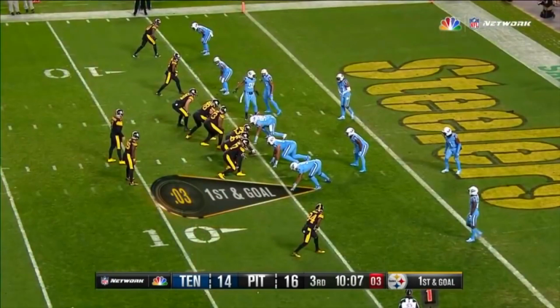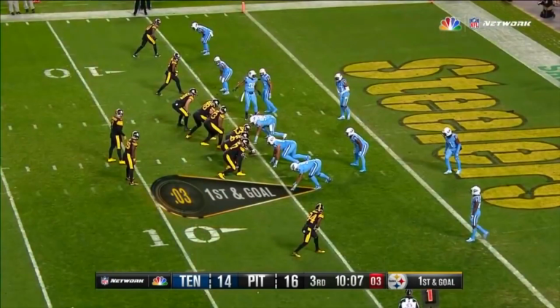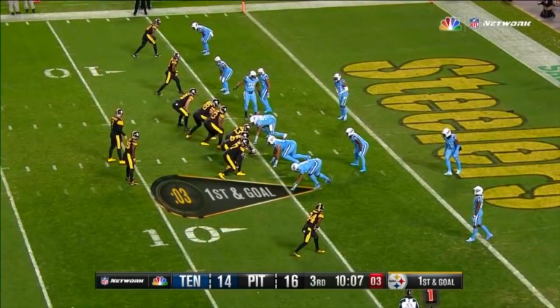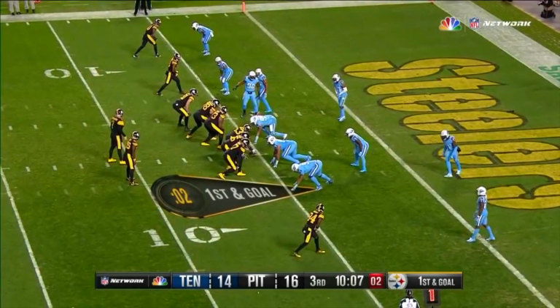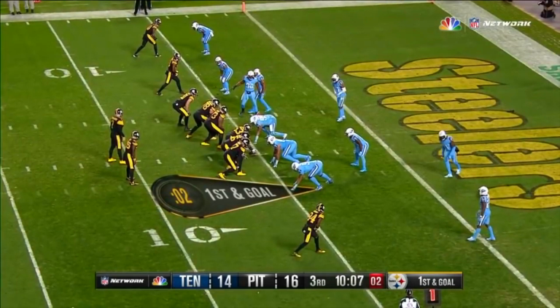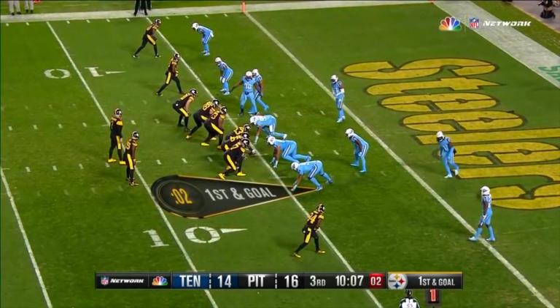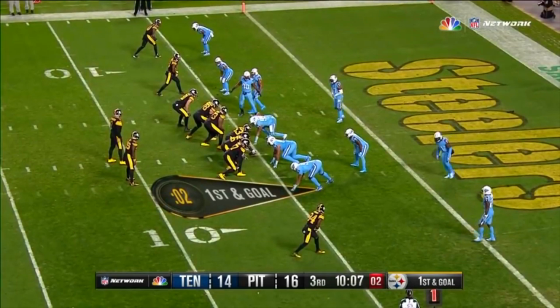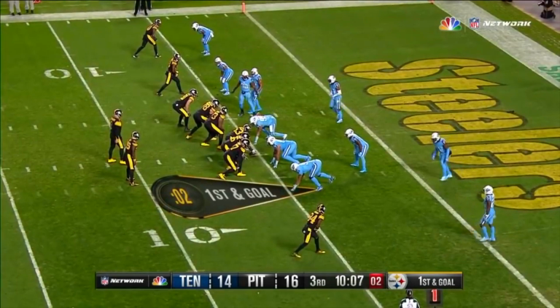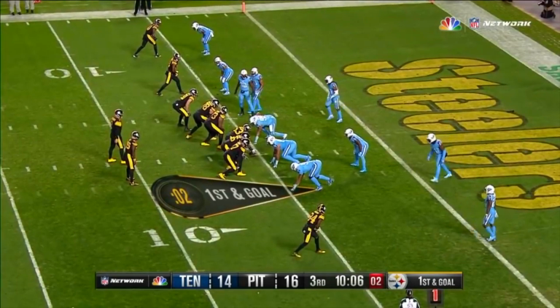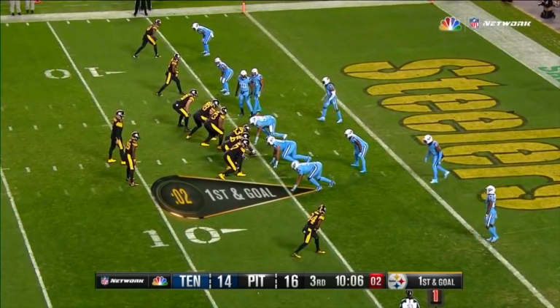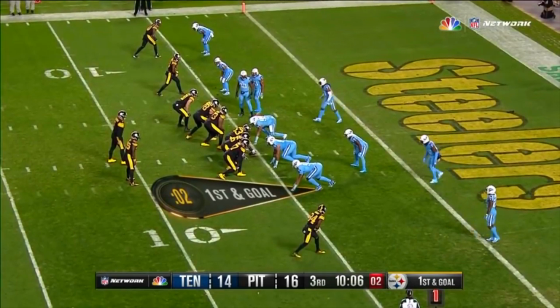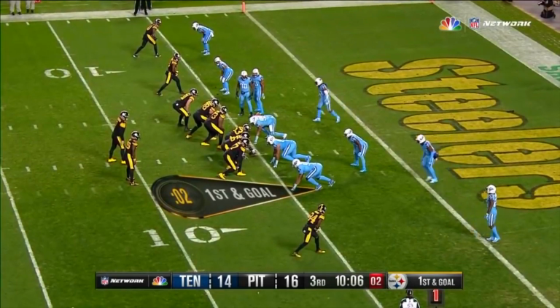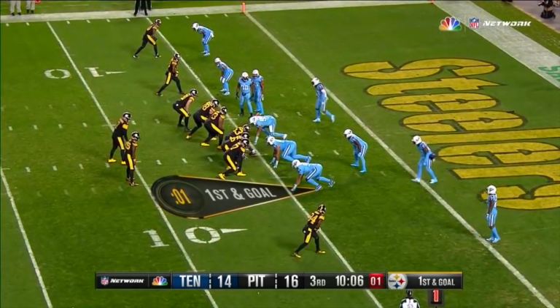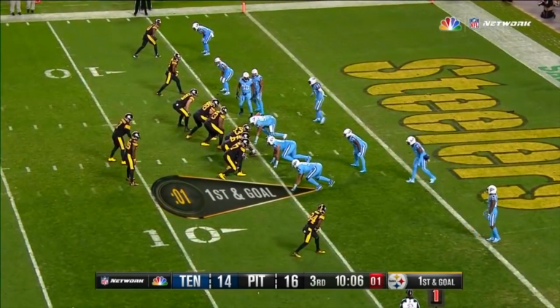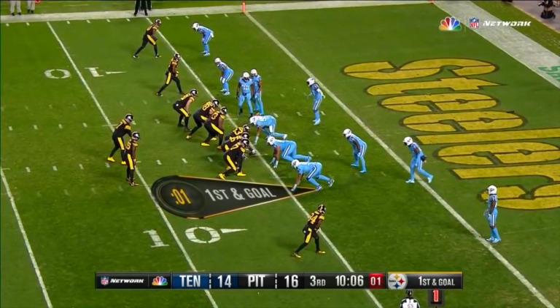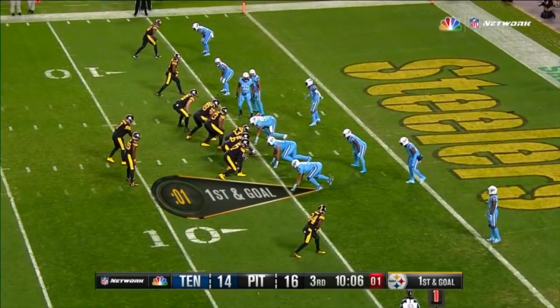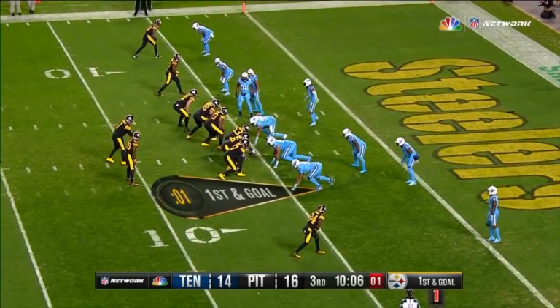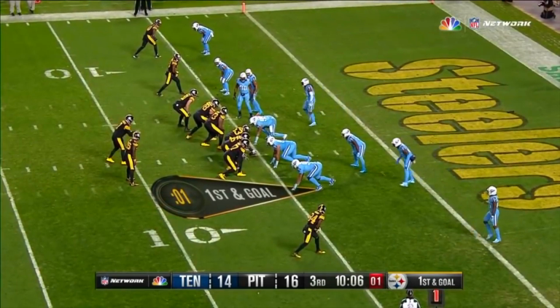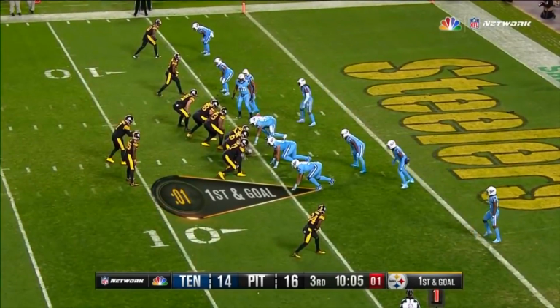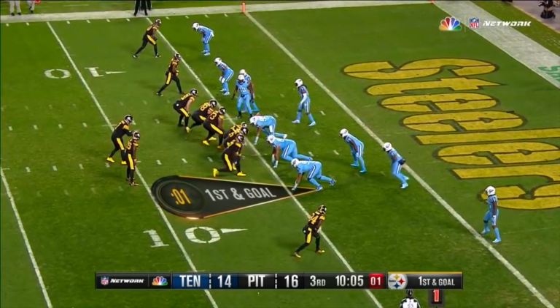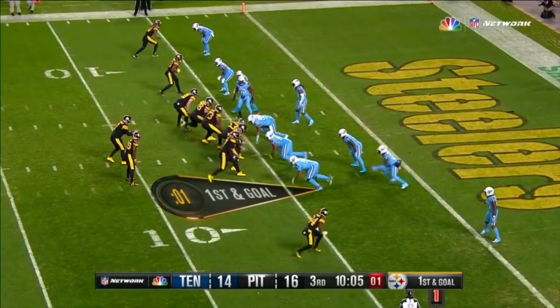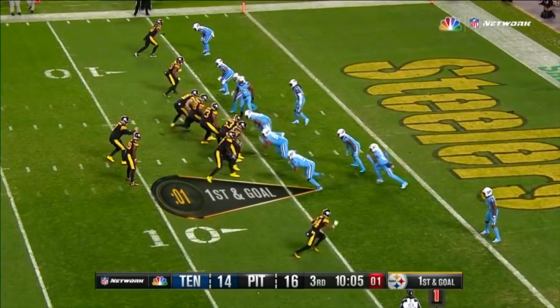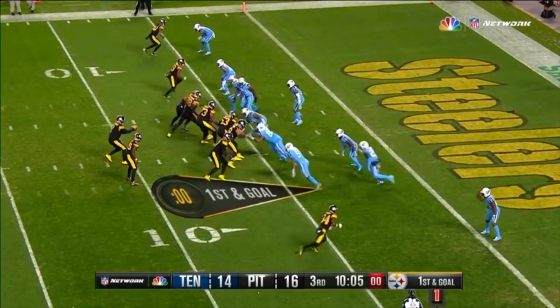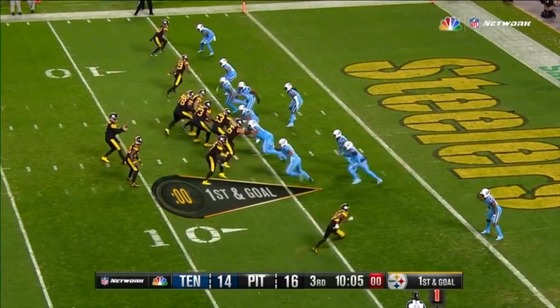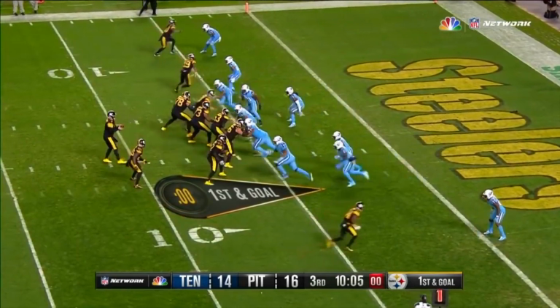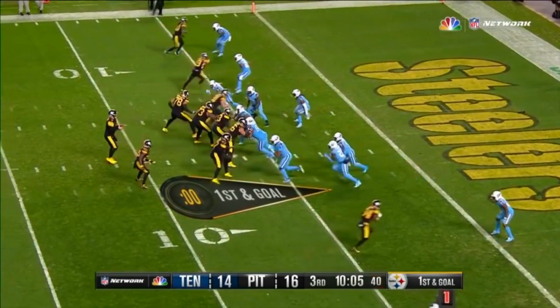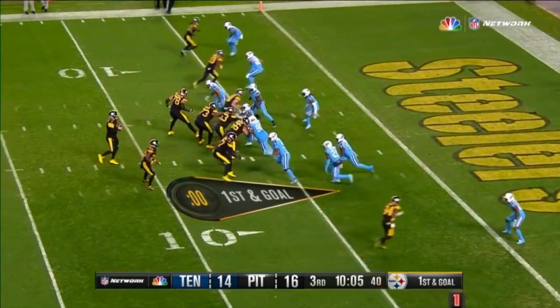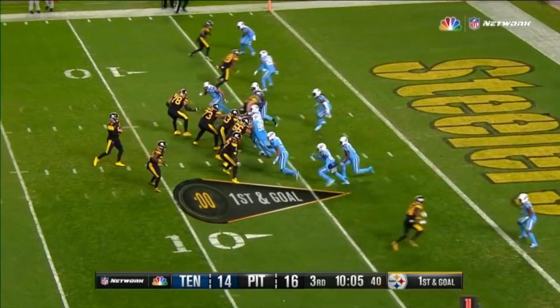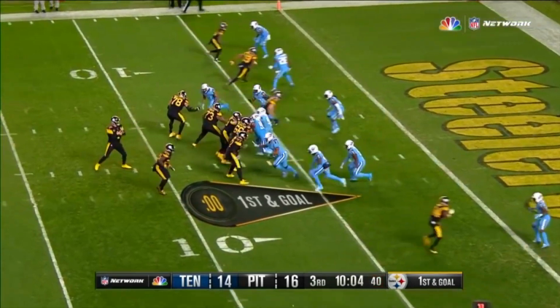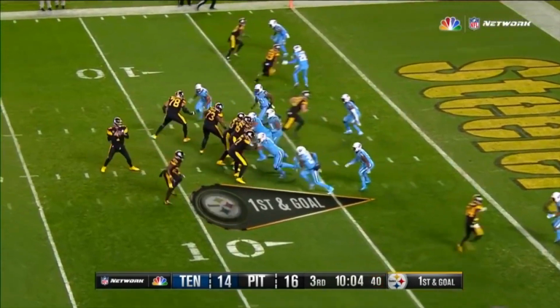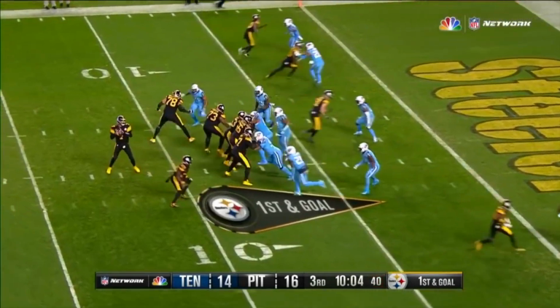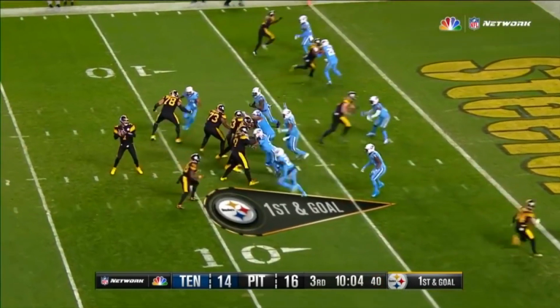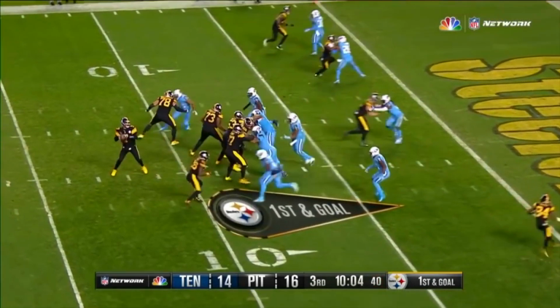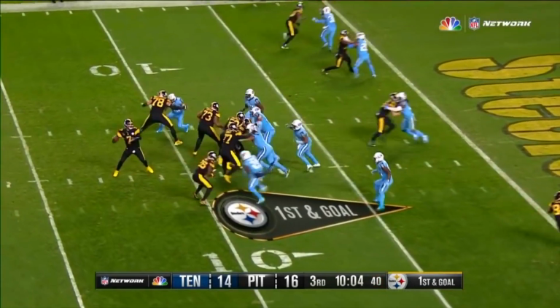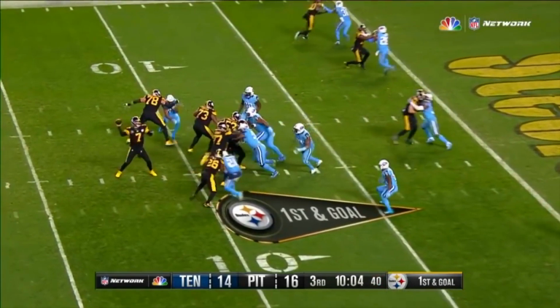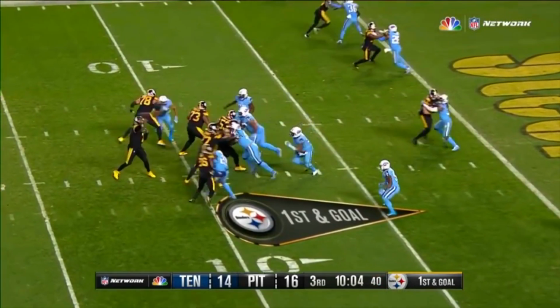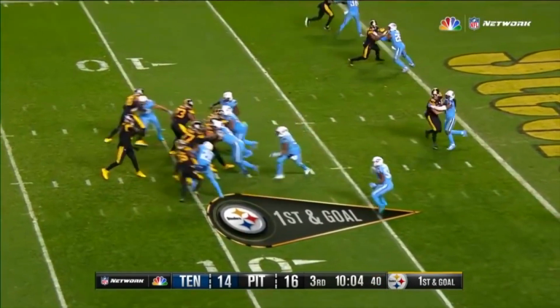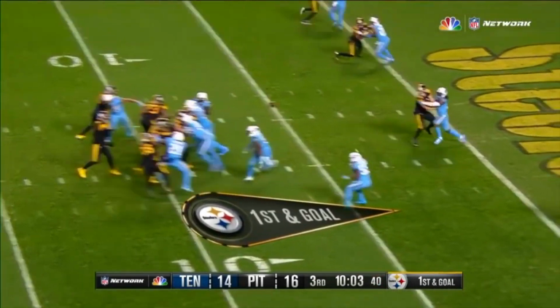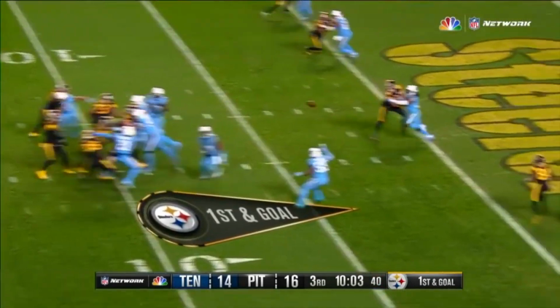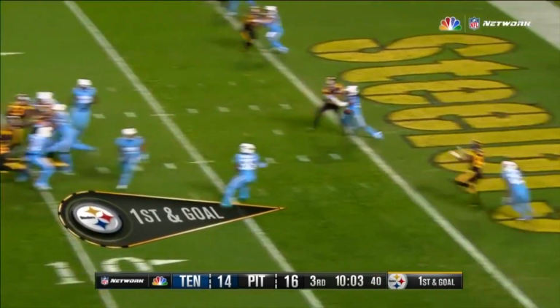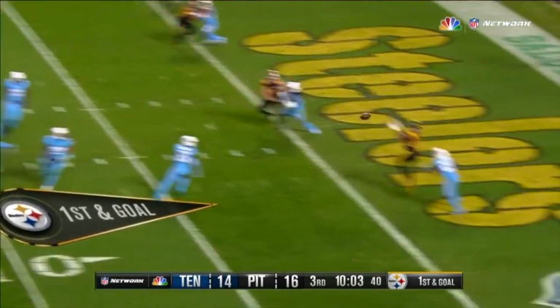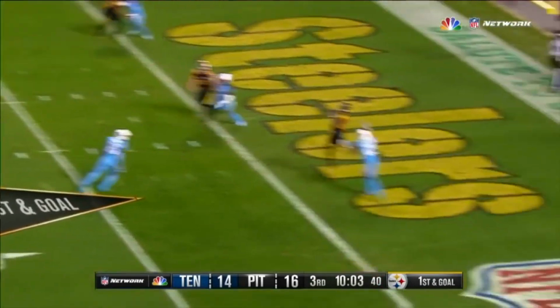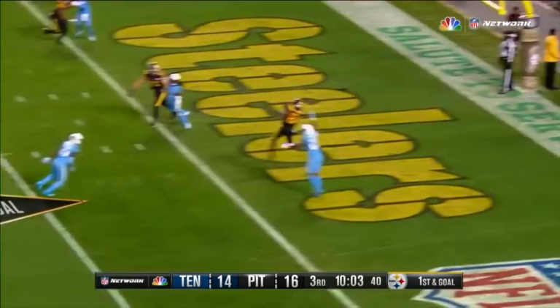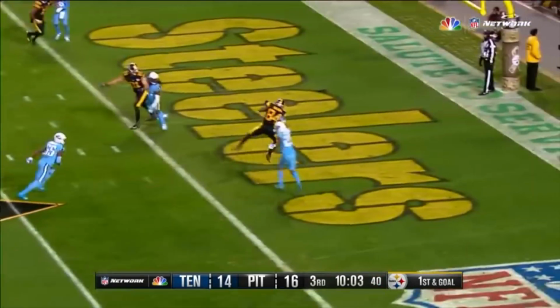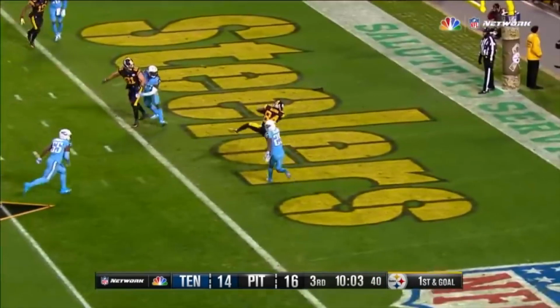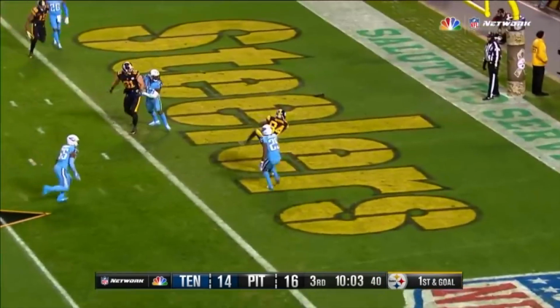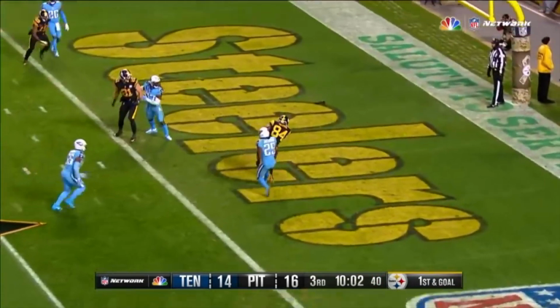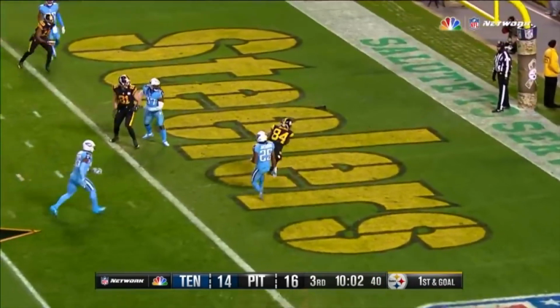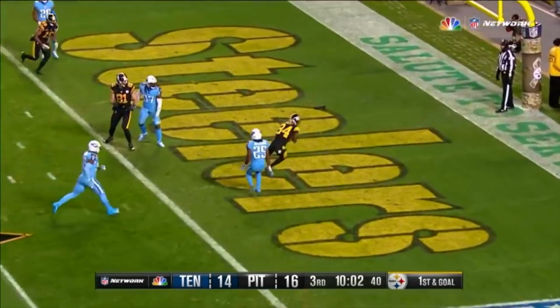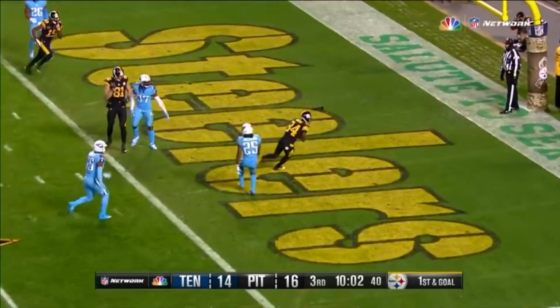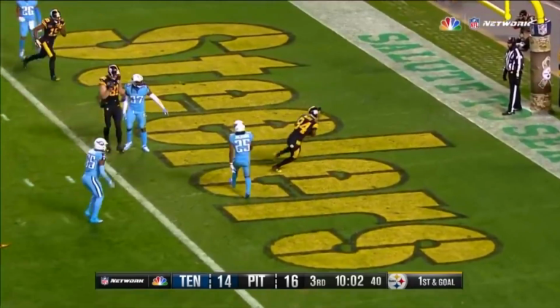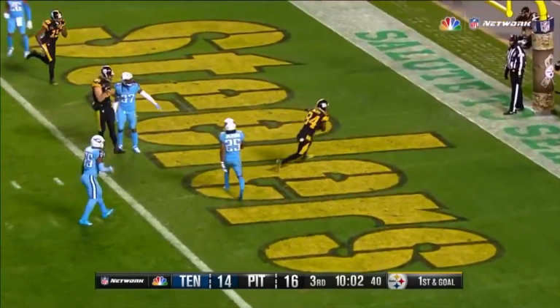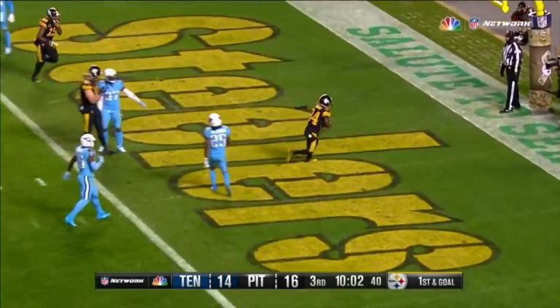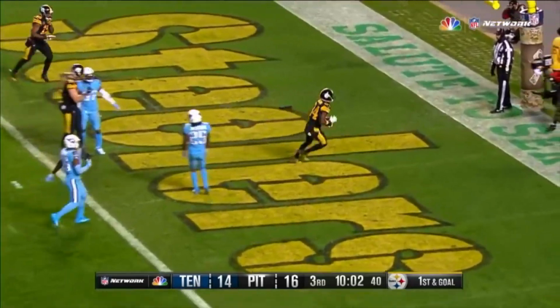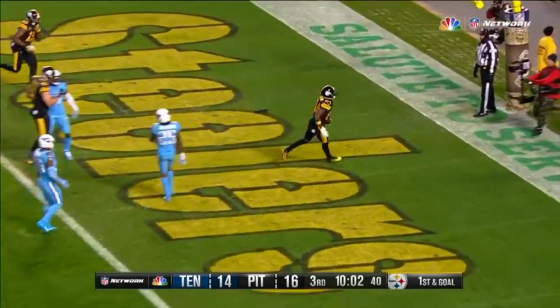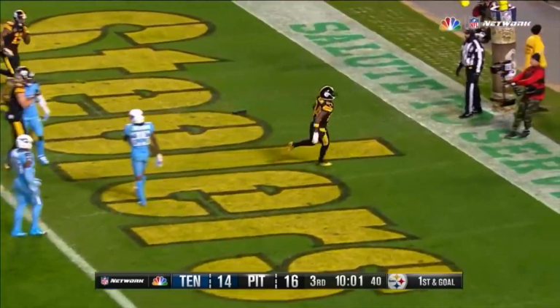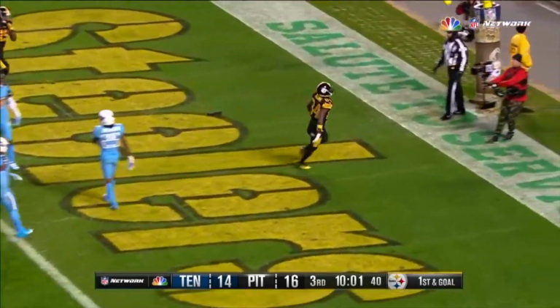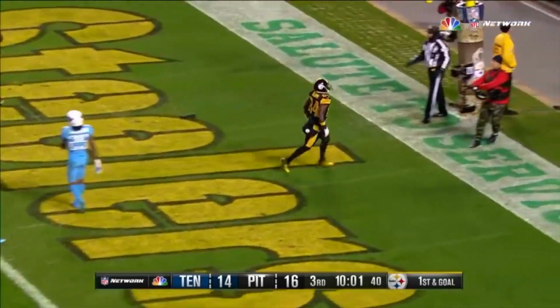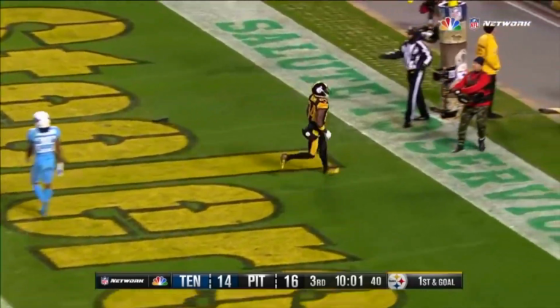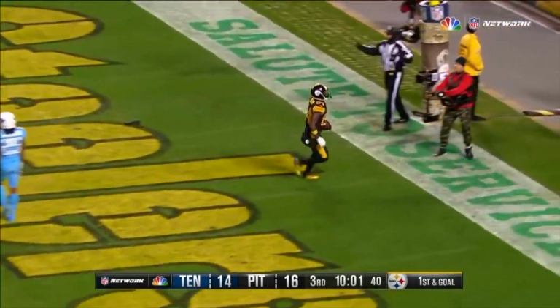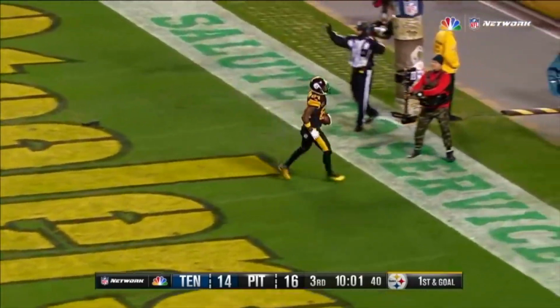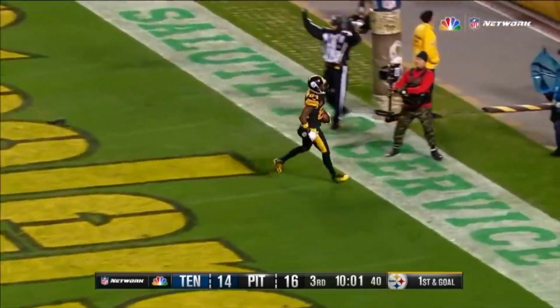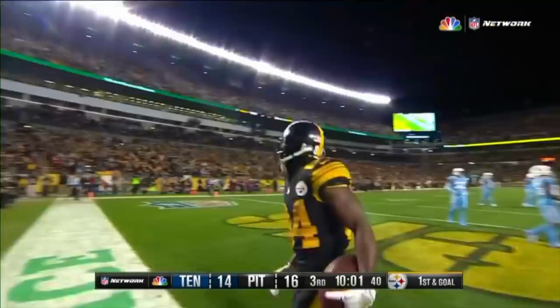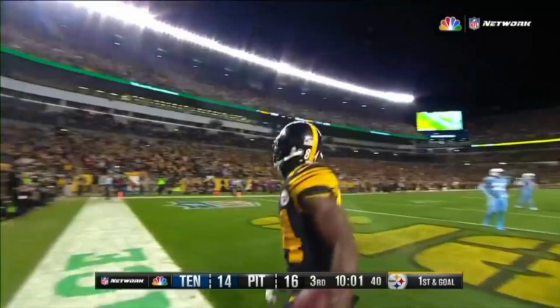Goal for the five. Roethlisberger in zone. Antonio Brown — touchdown.